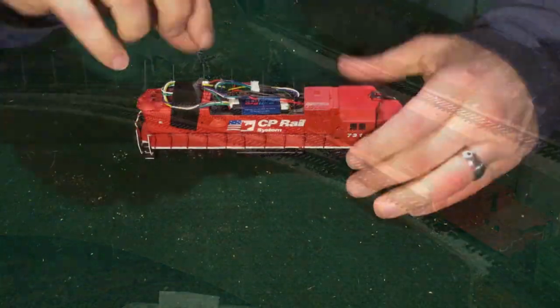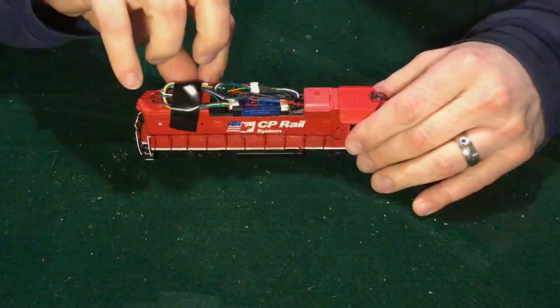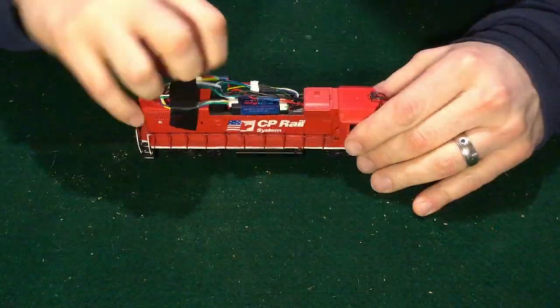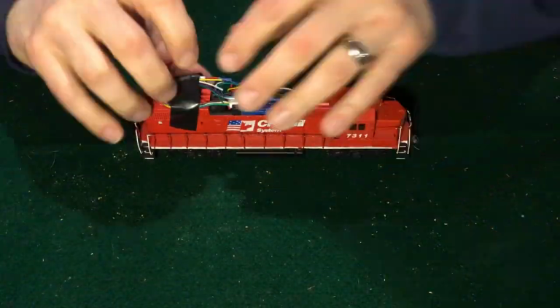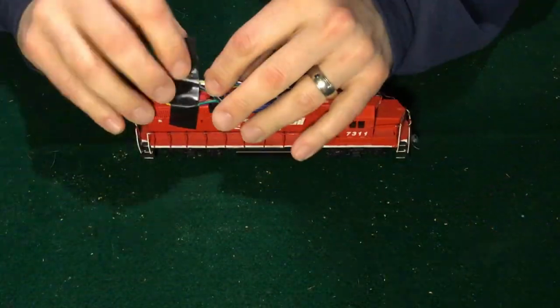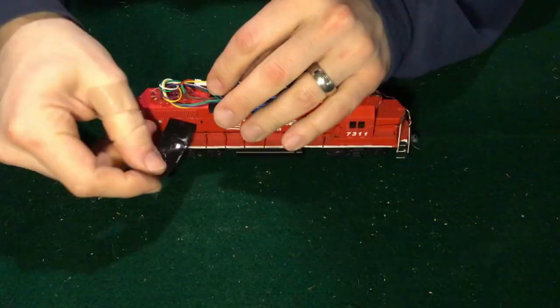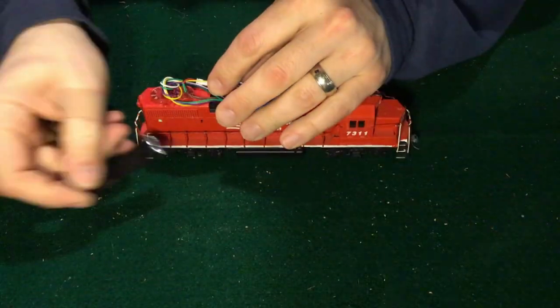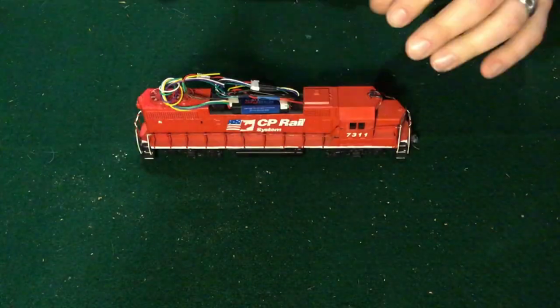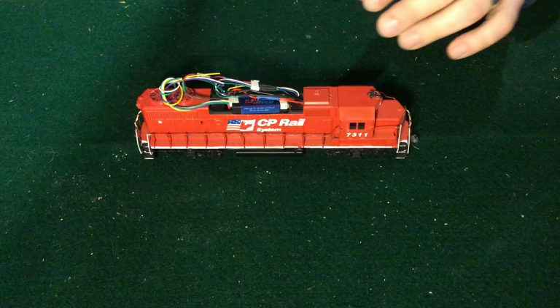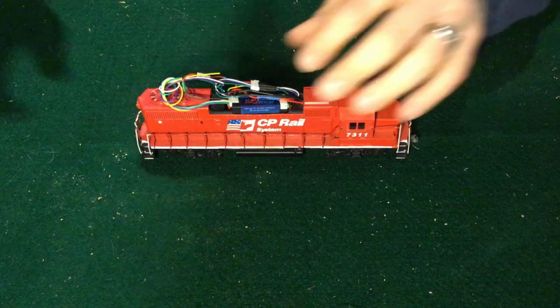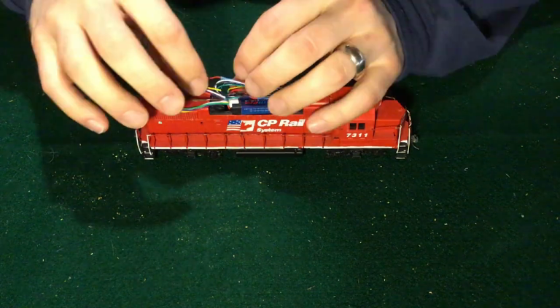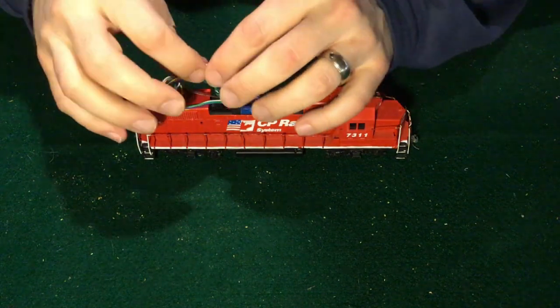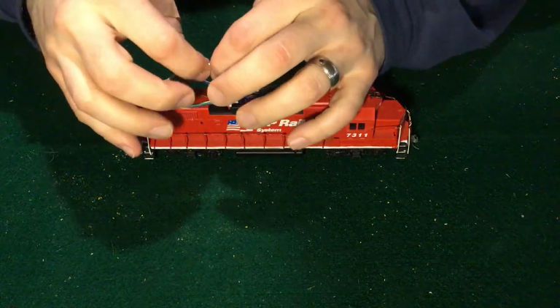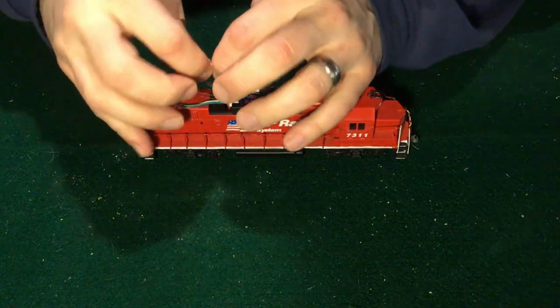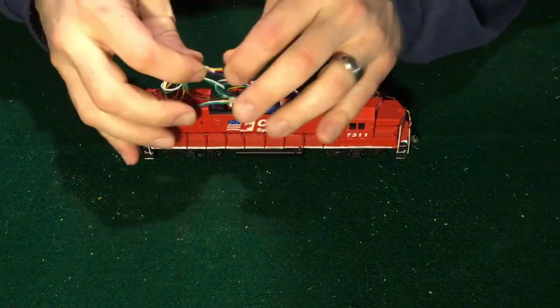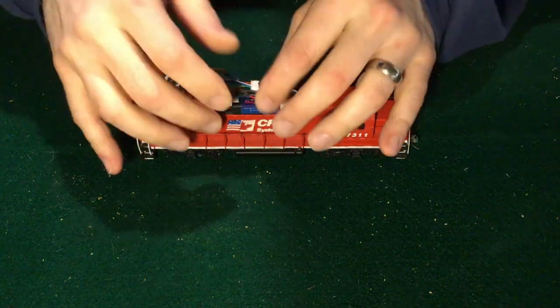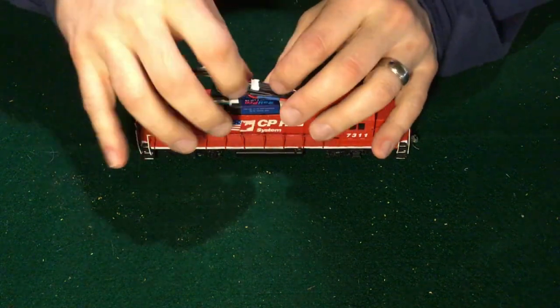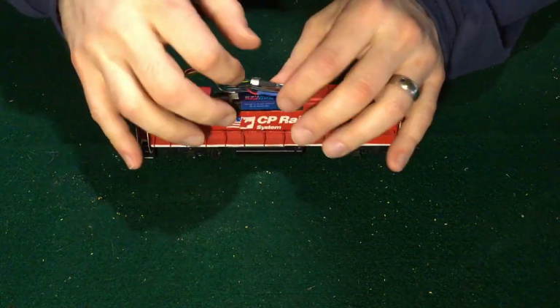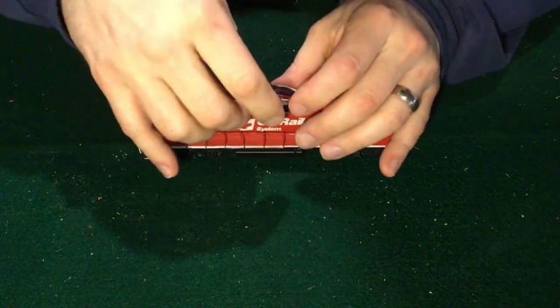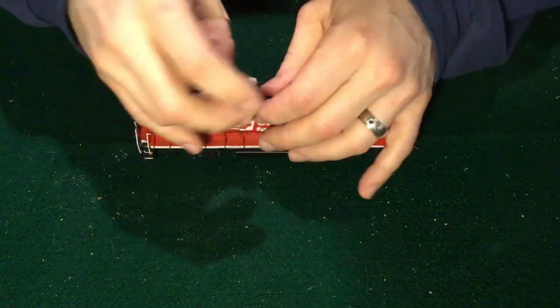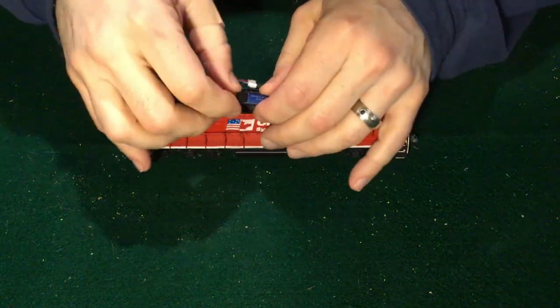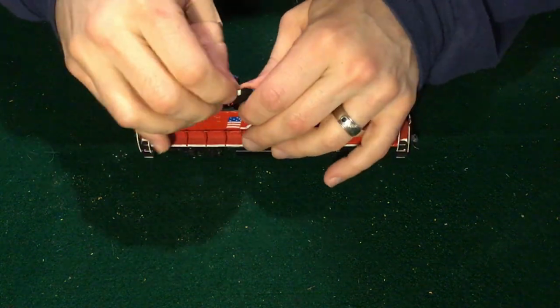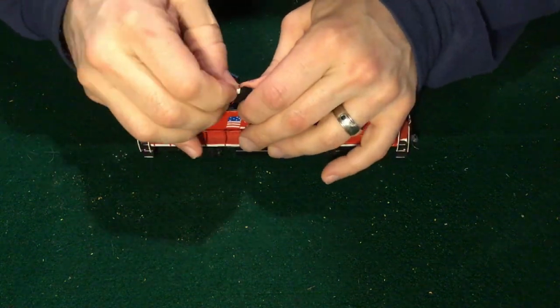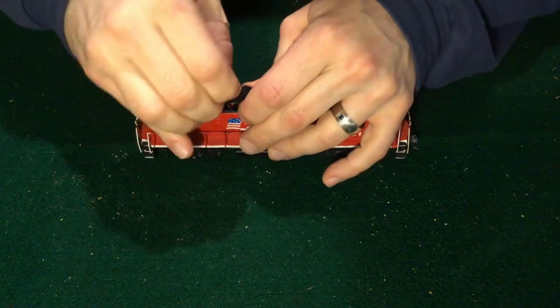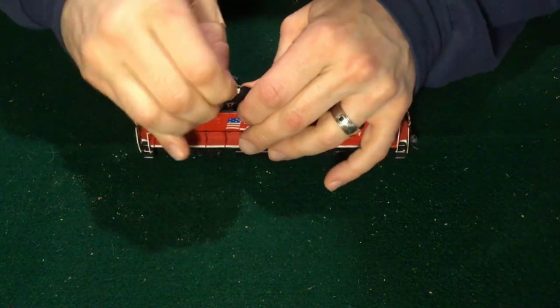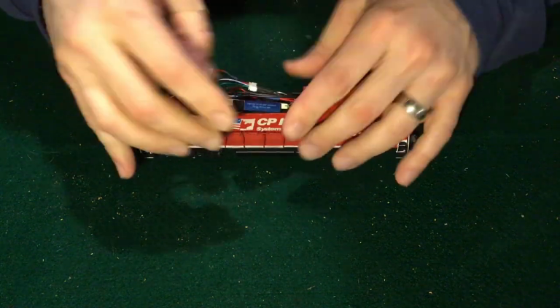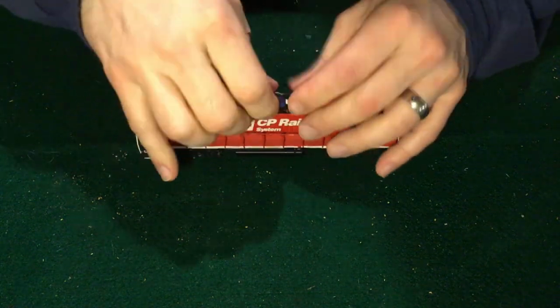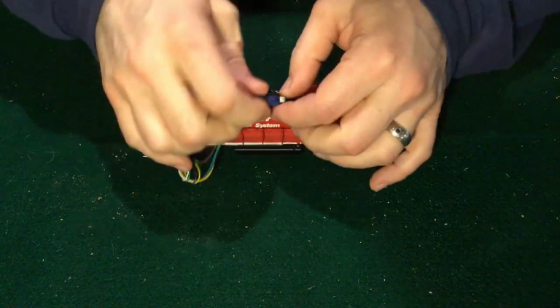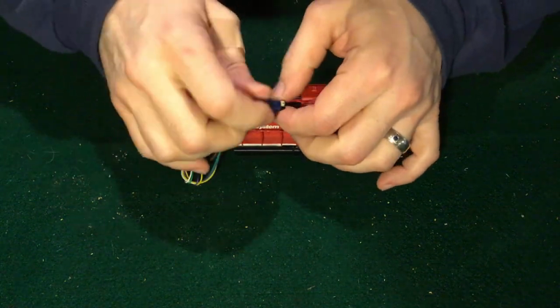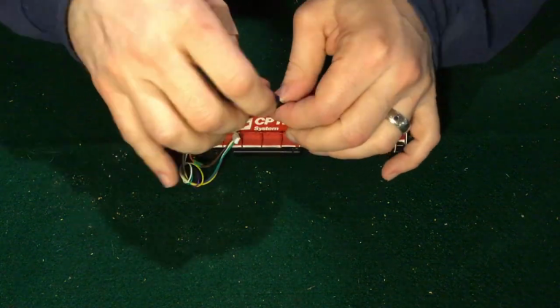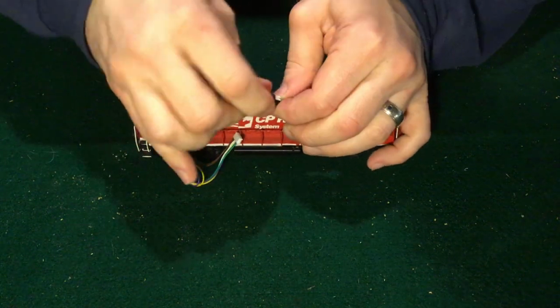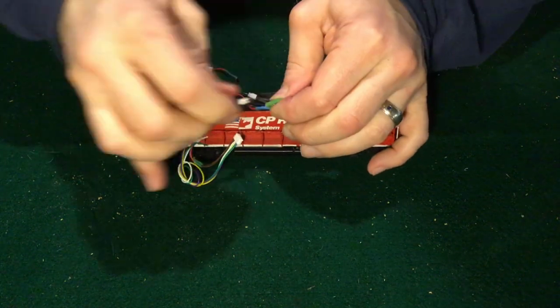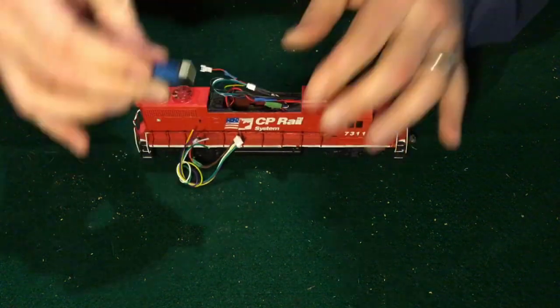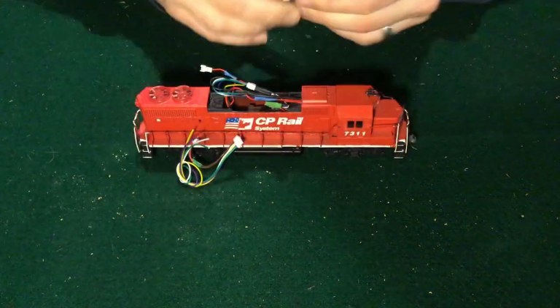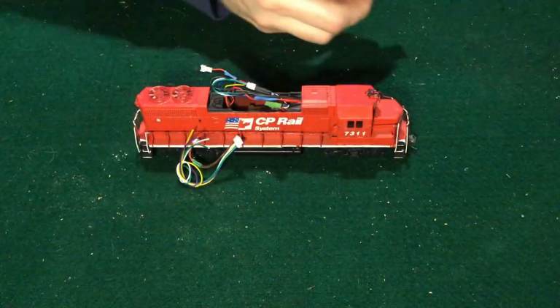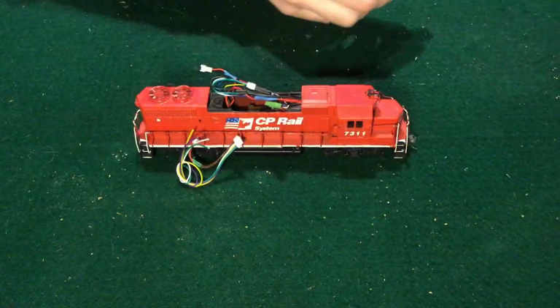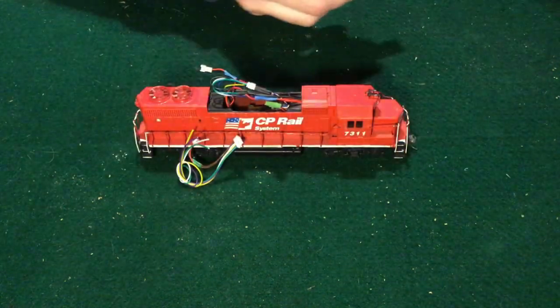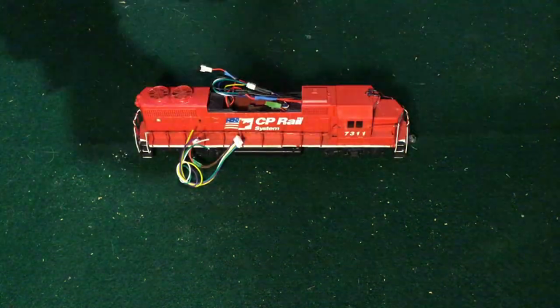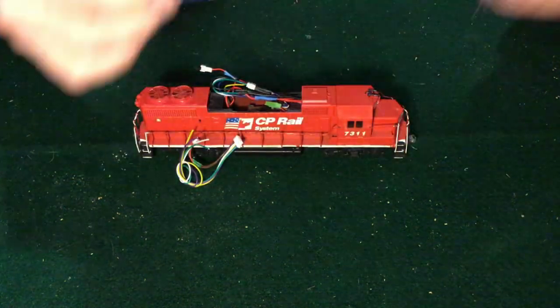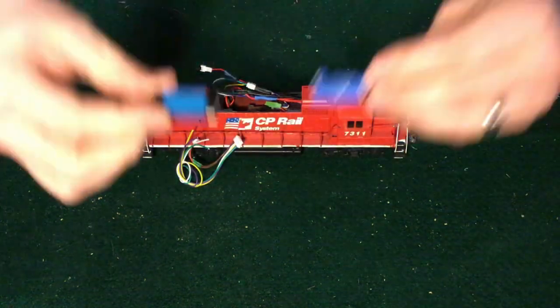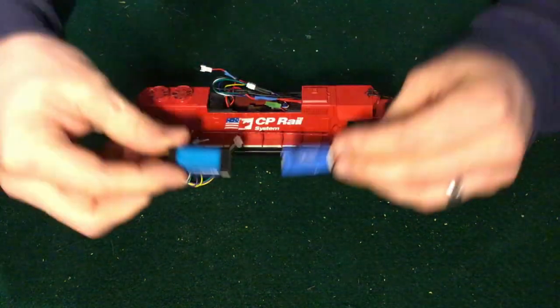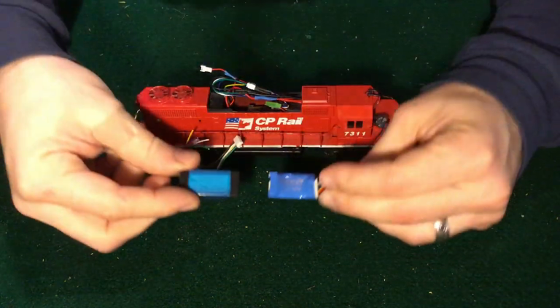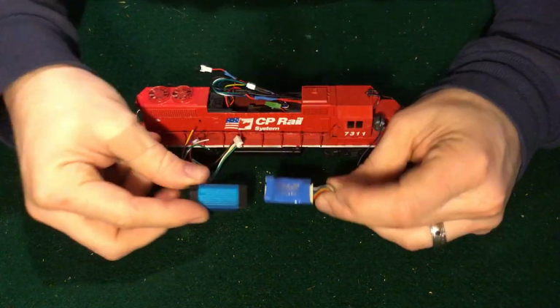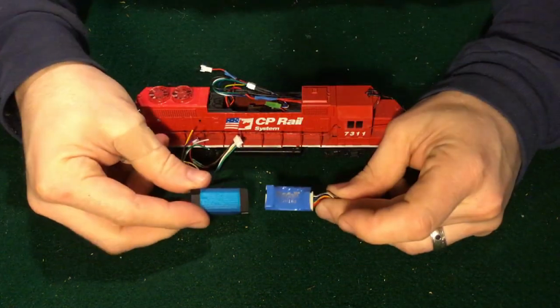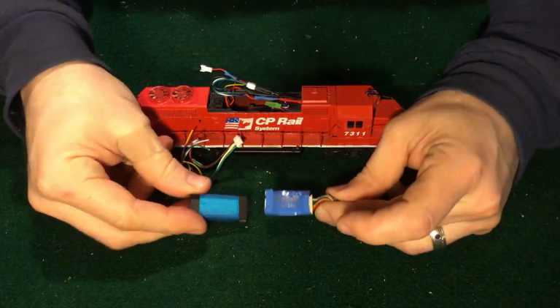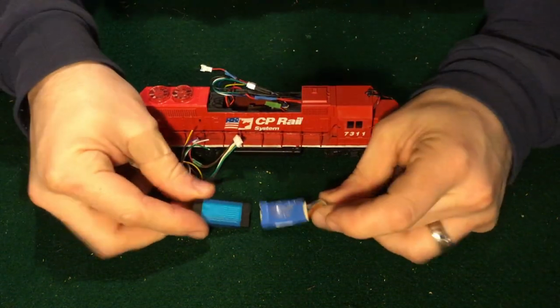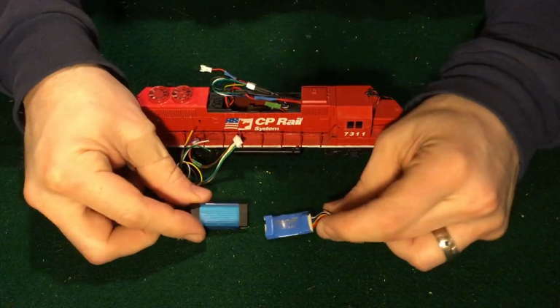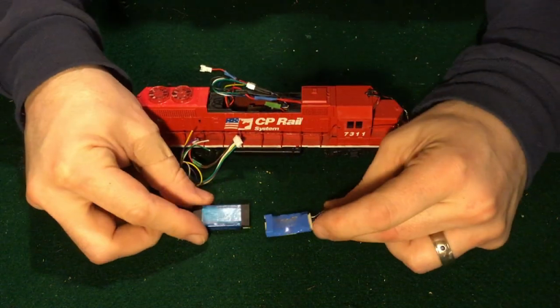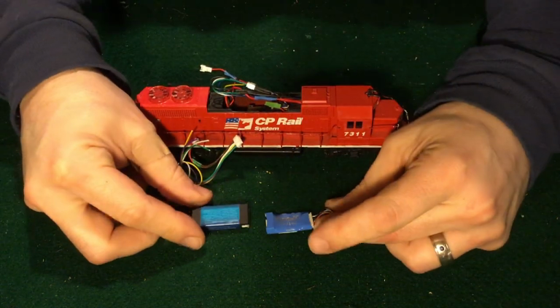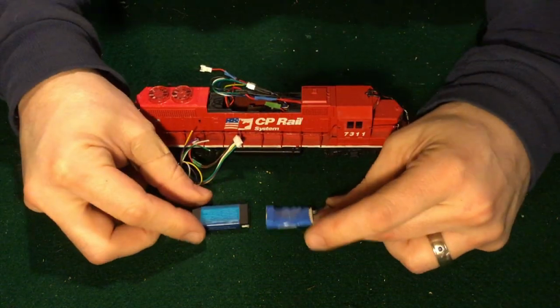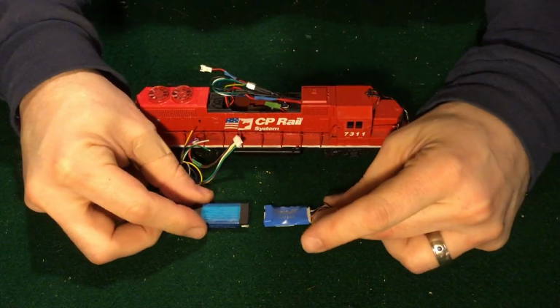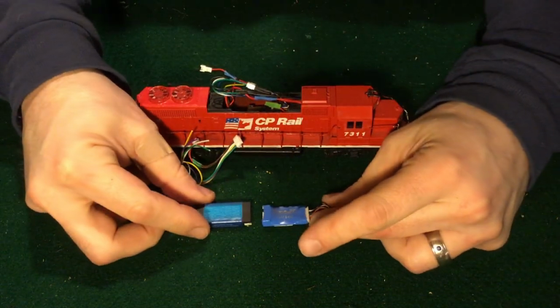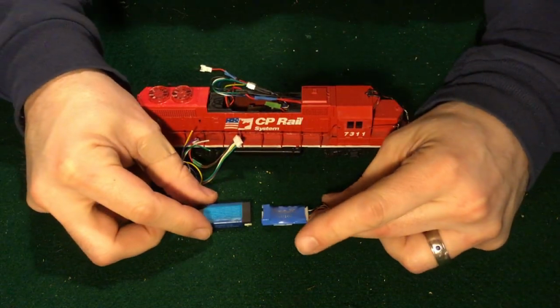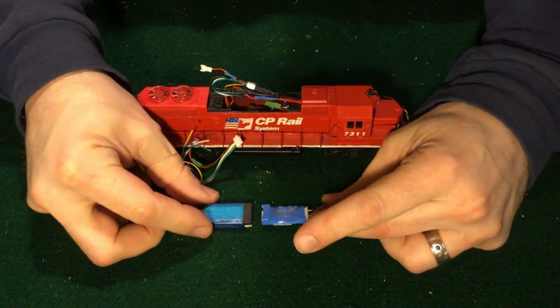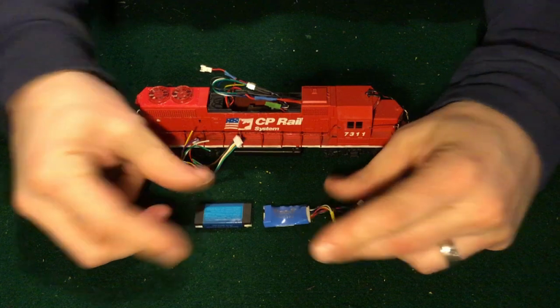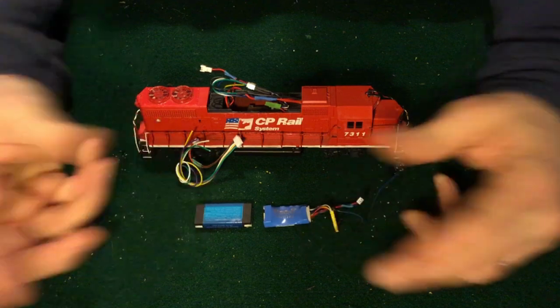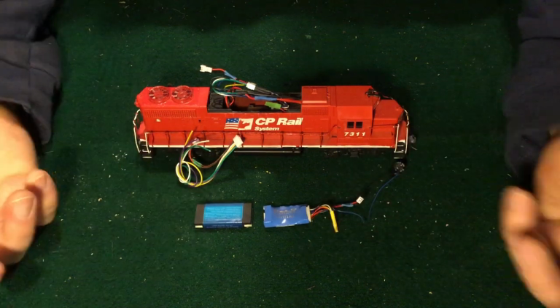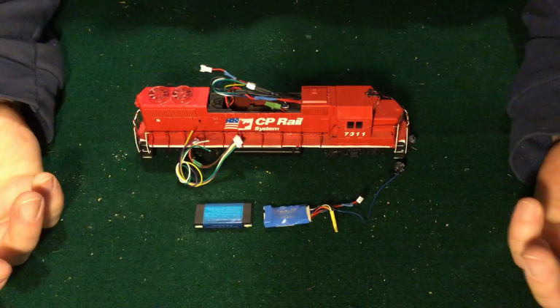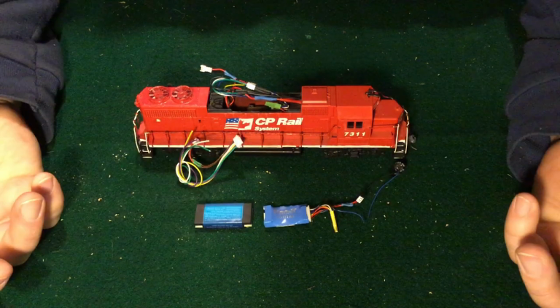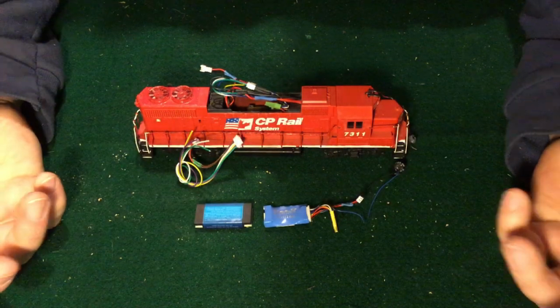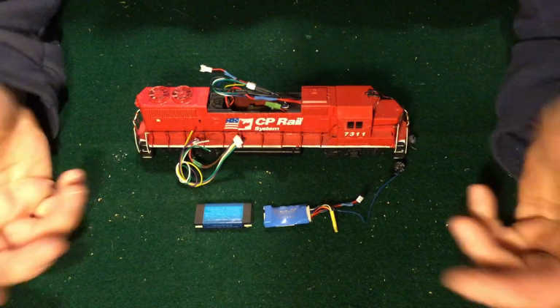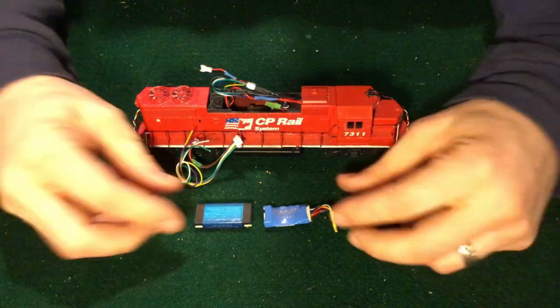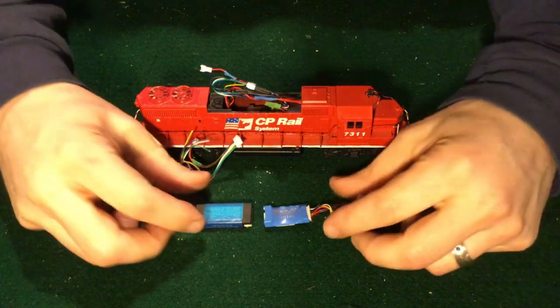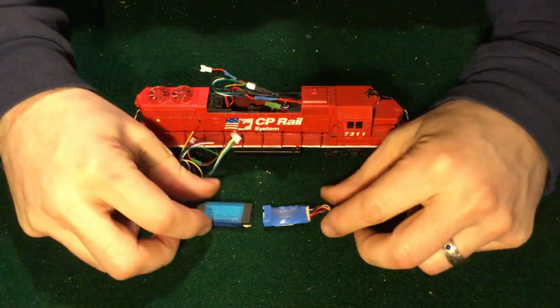First of all, if anyone is wondering what a Rail Pro module looks like compared to a regular 9-pin DCC decoder, here you go.